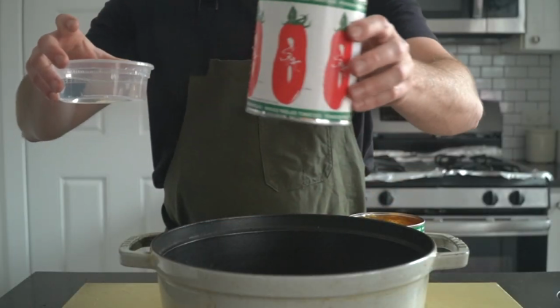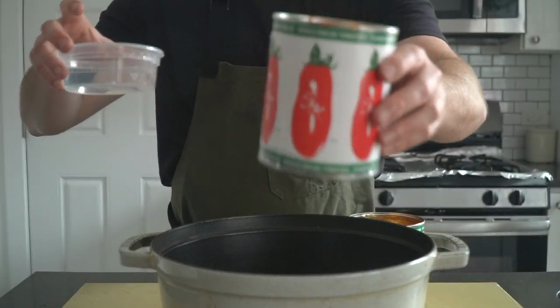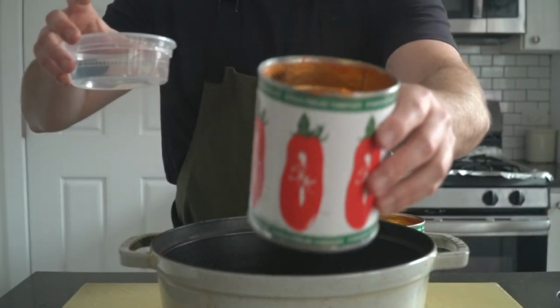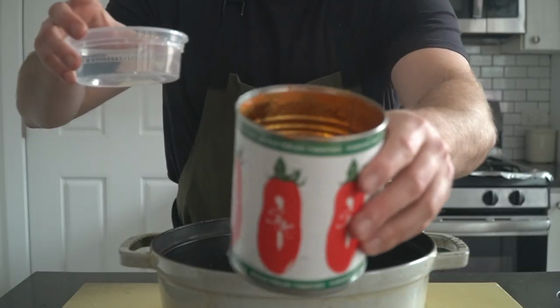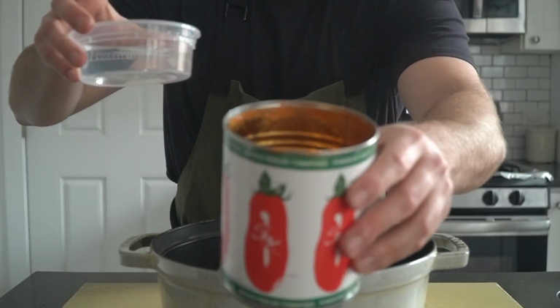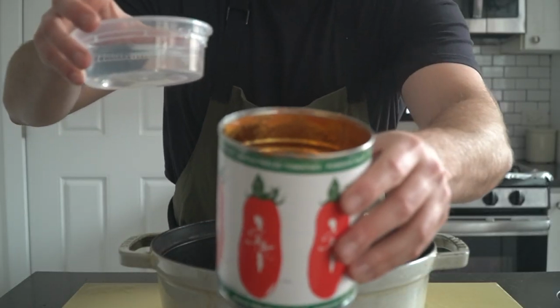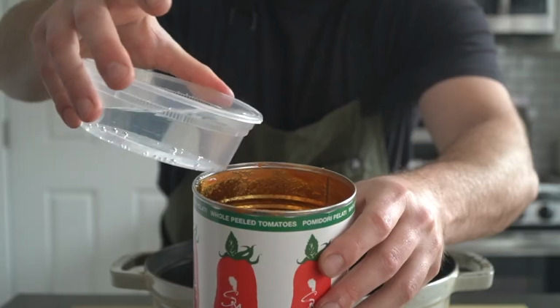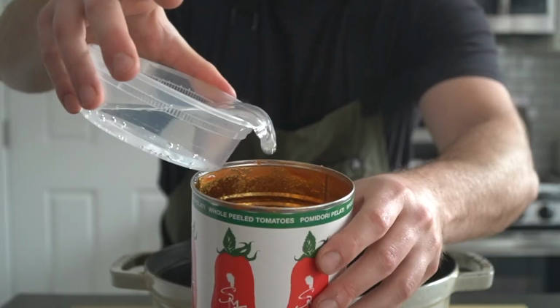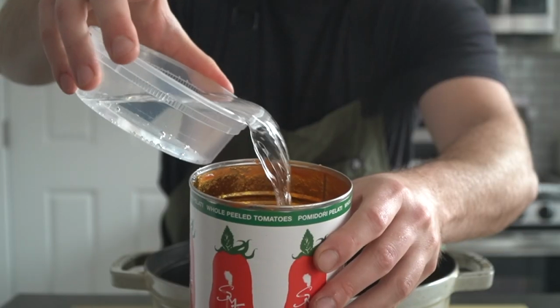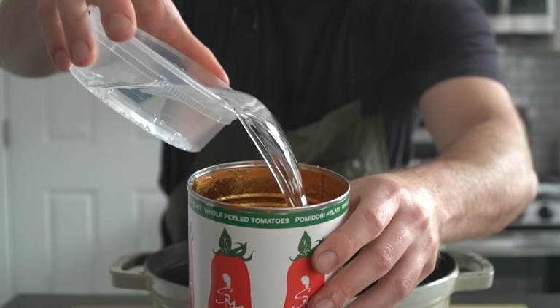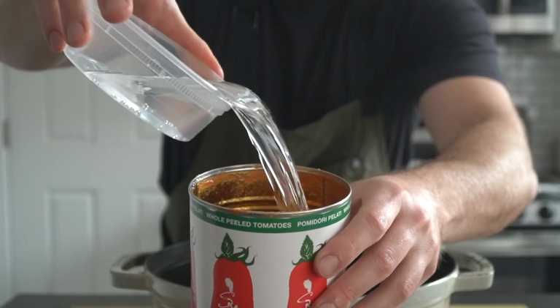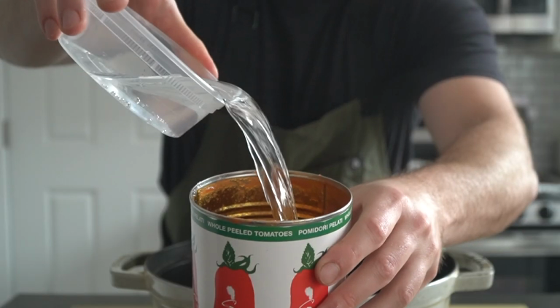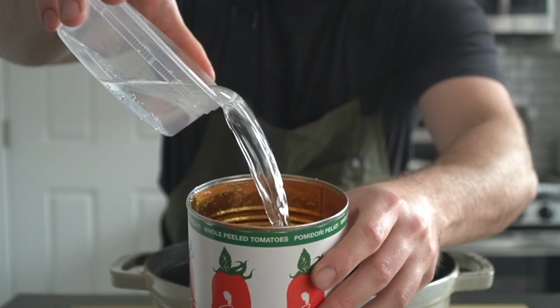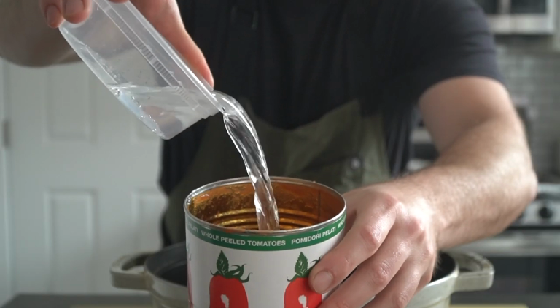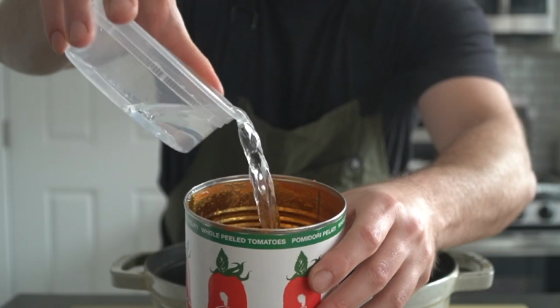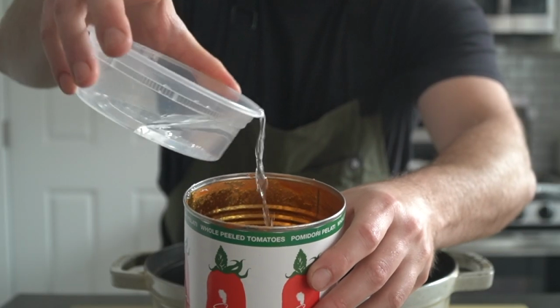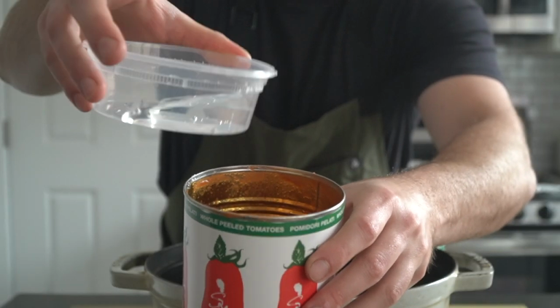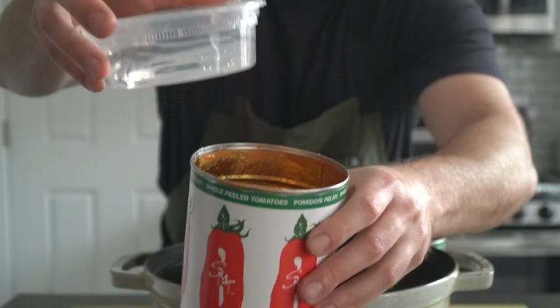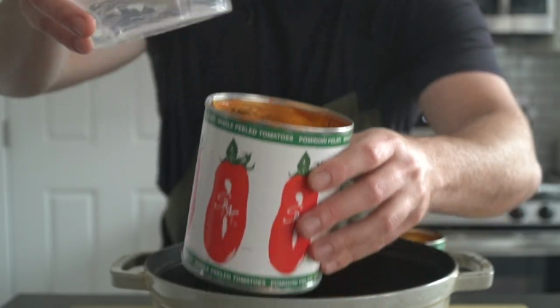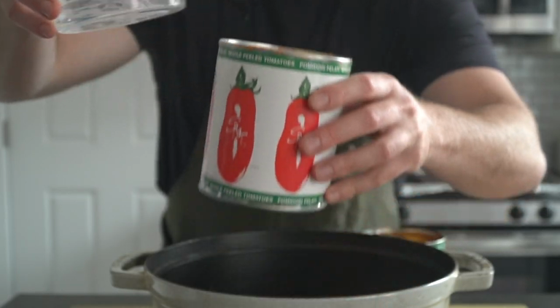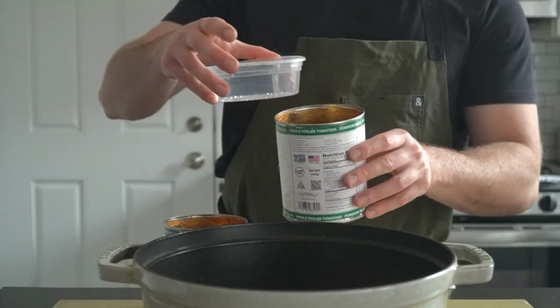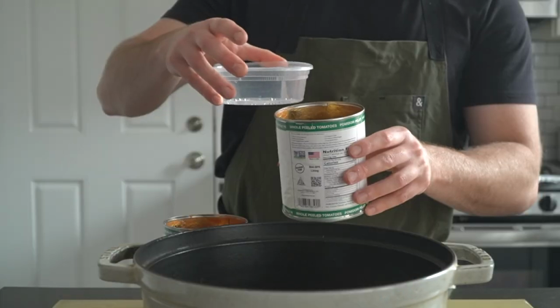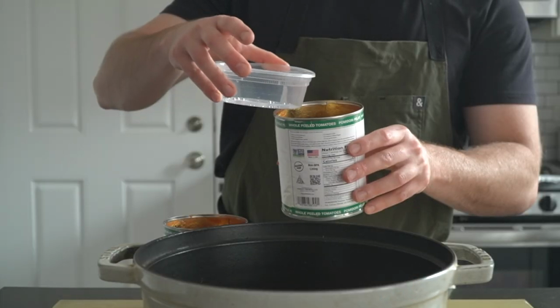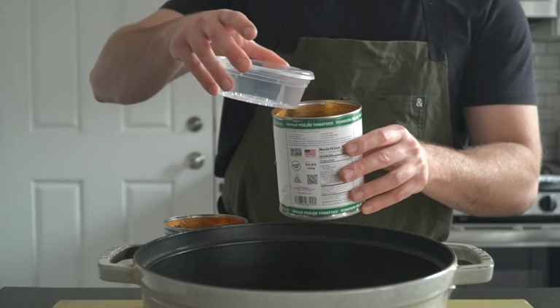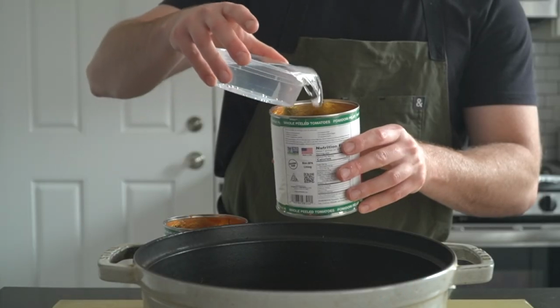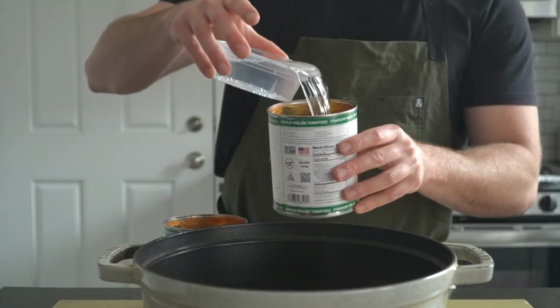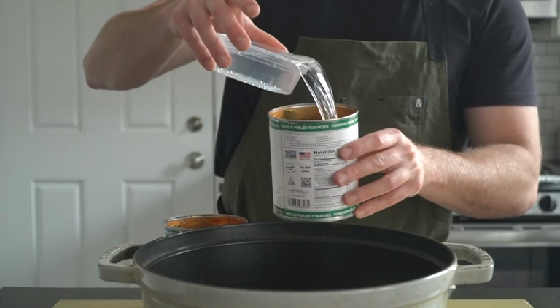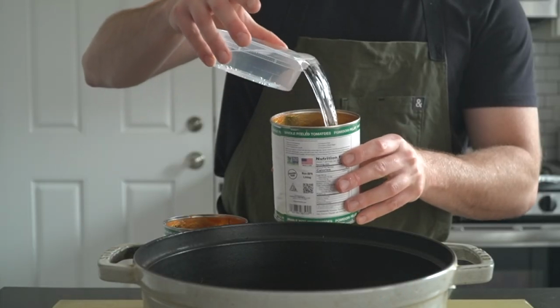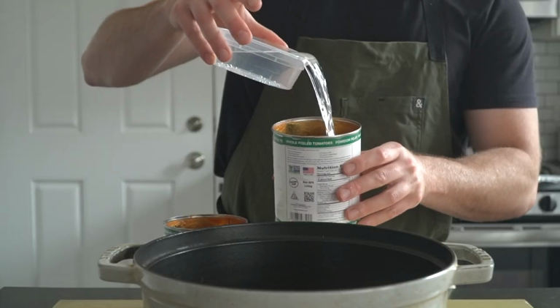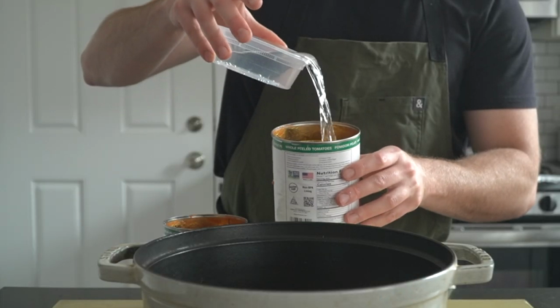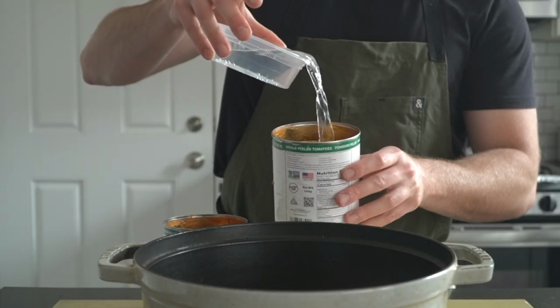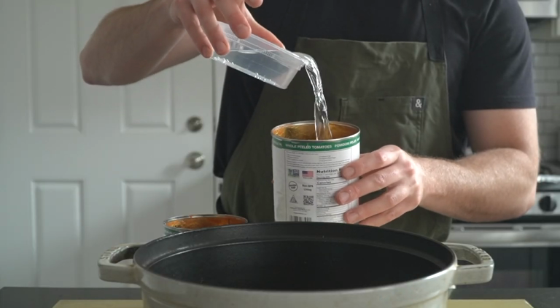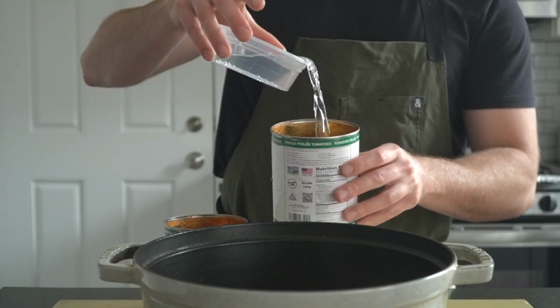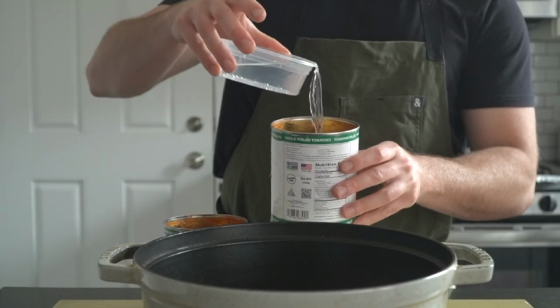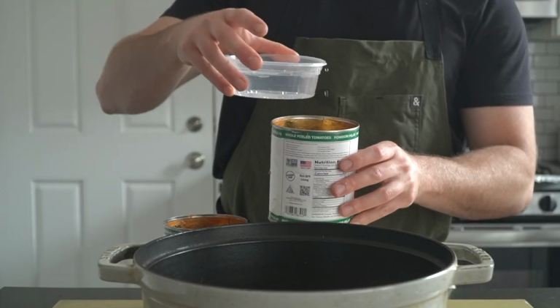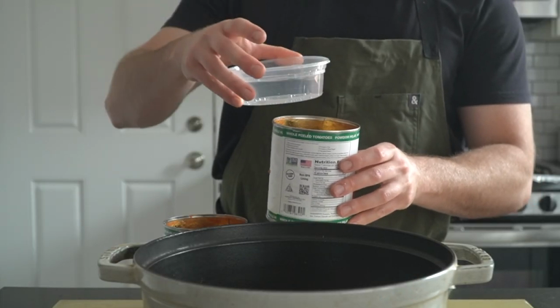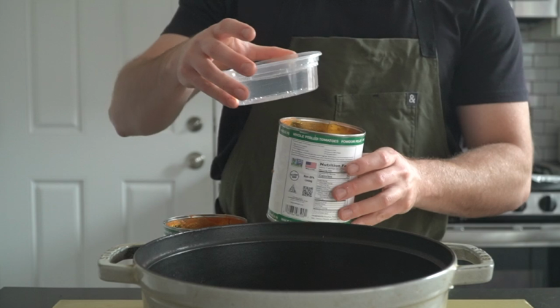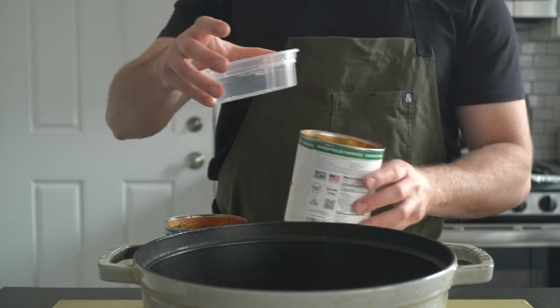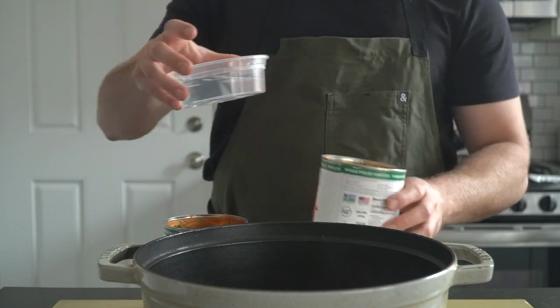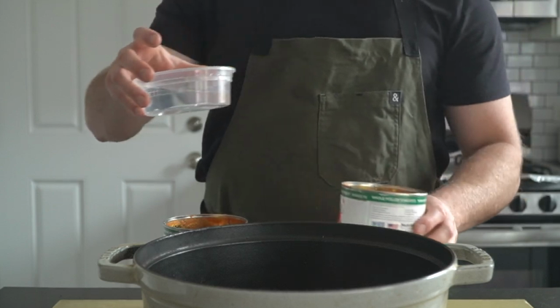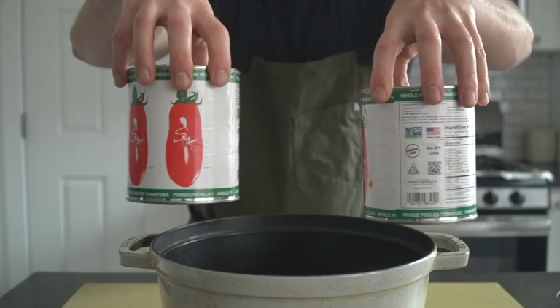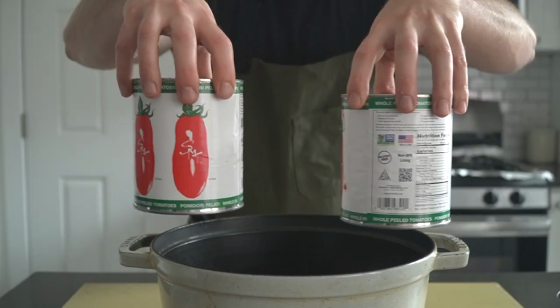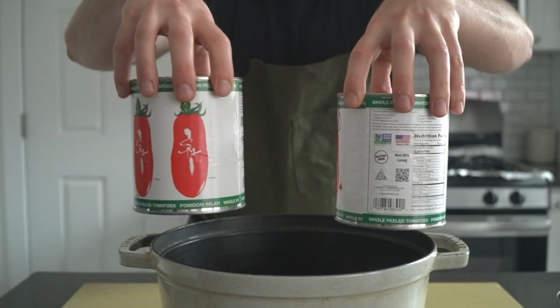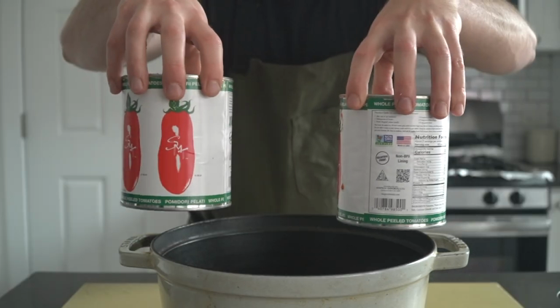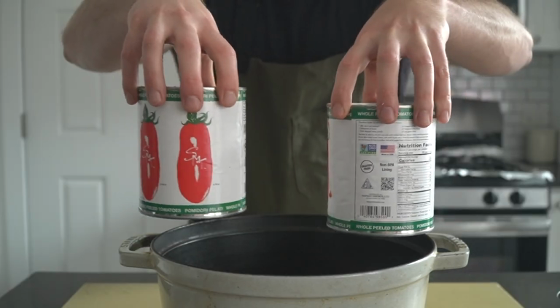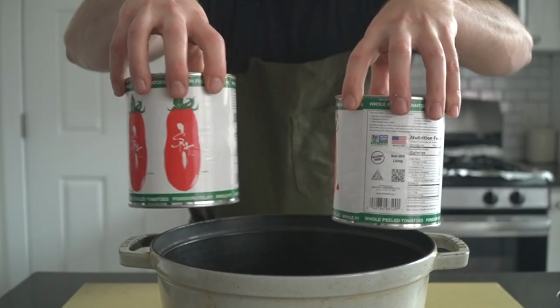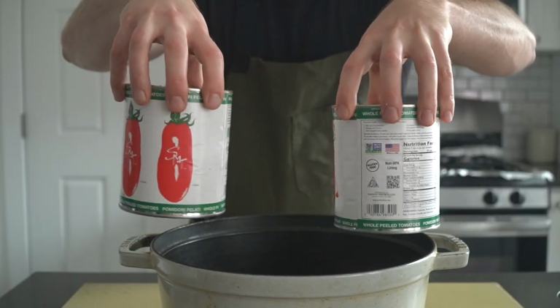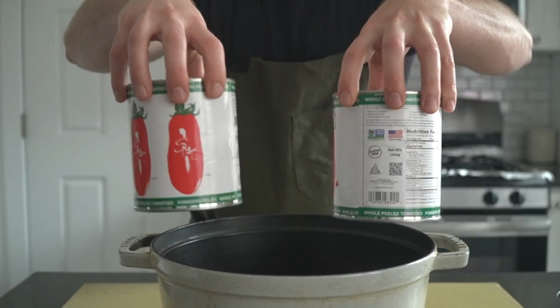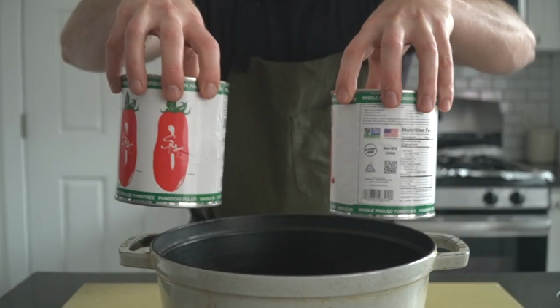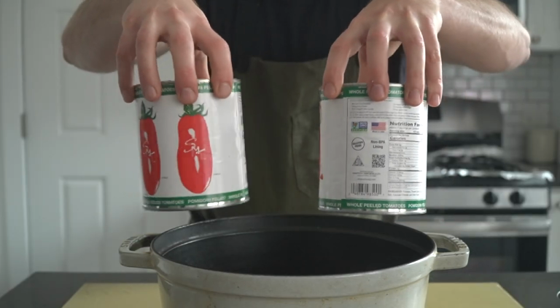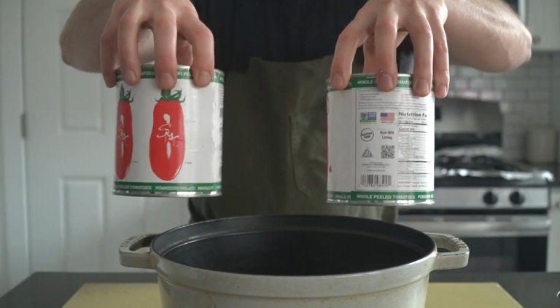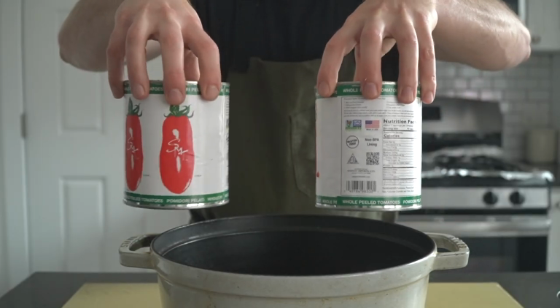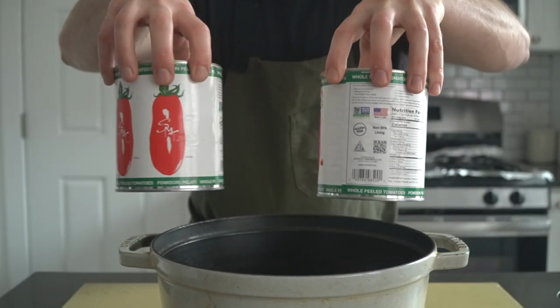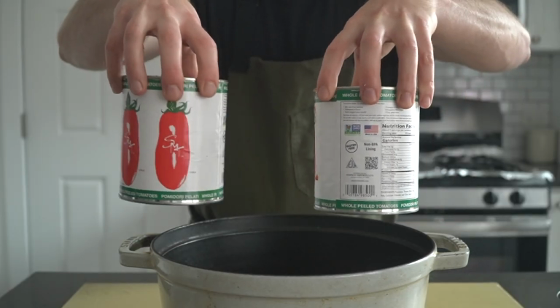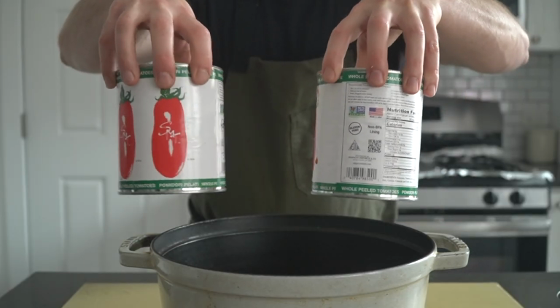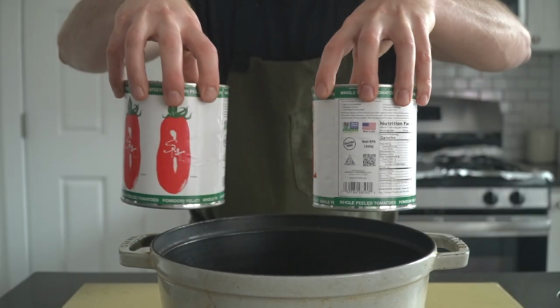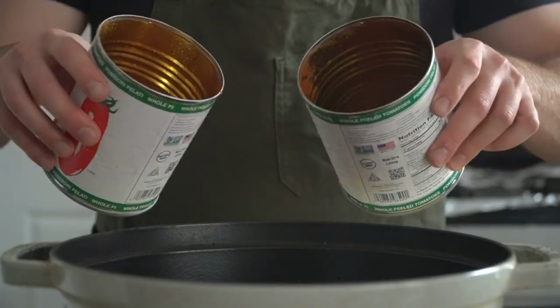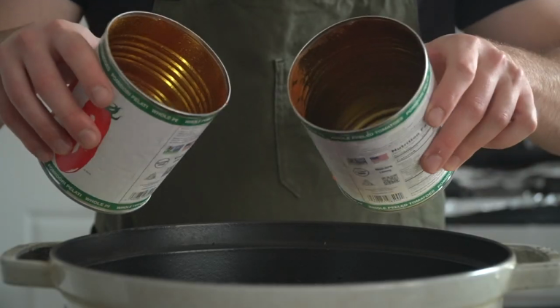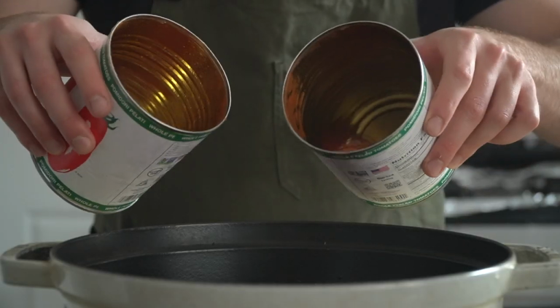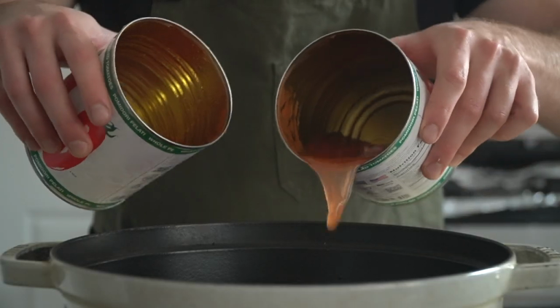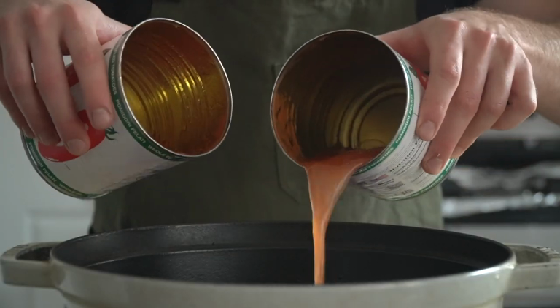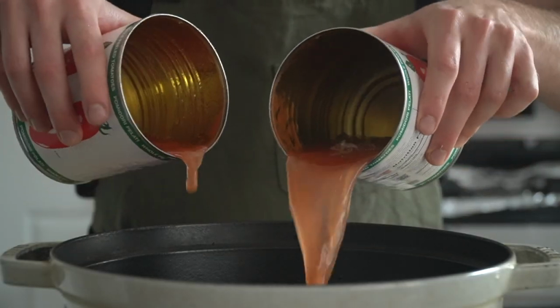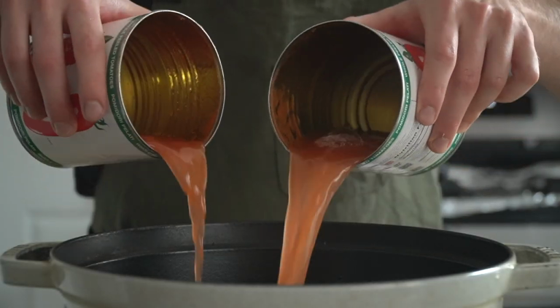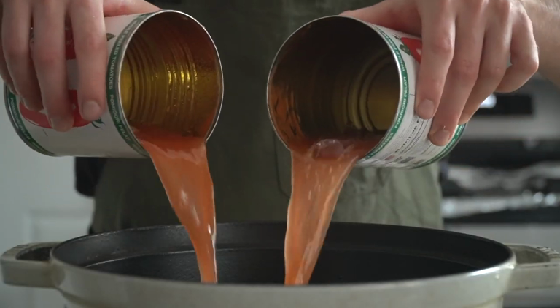To make sure we get every last bit of tomato, use the water in the recipe to rinse out your cans for that sweet sweet tomato juice. No soldiers left behind.